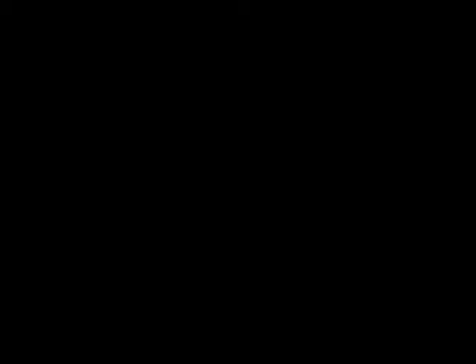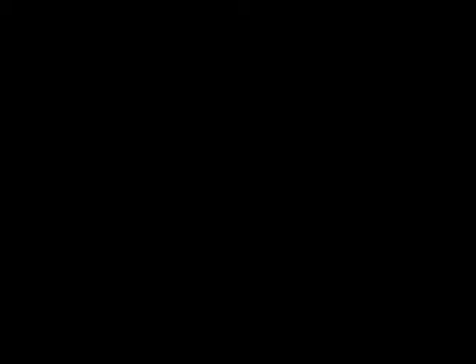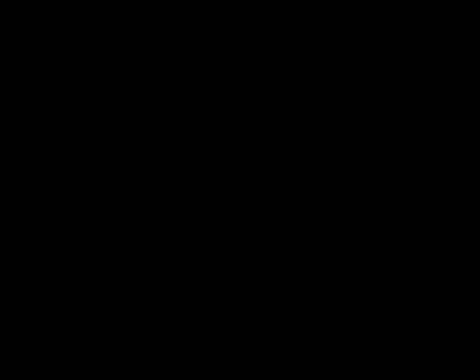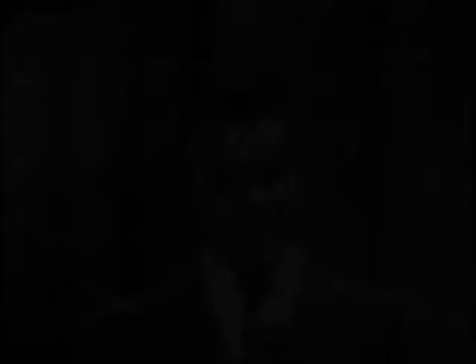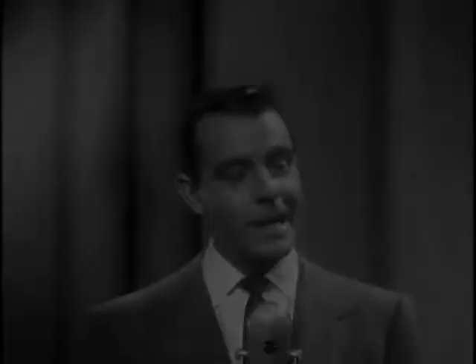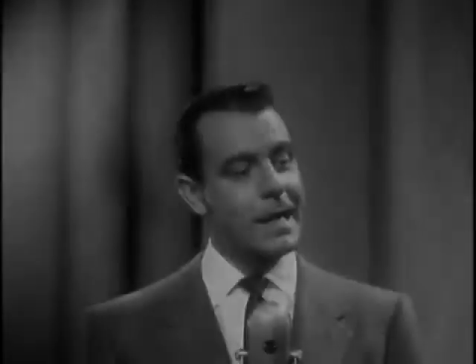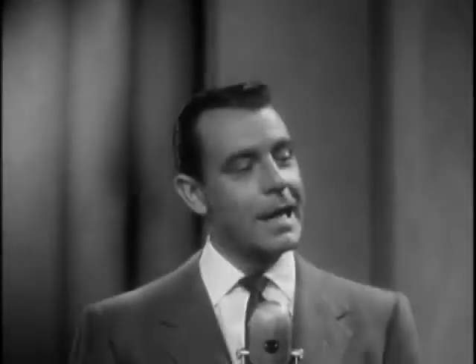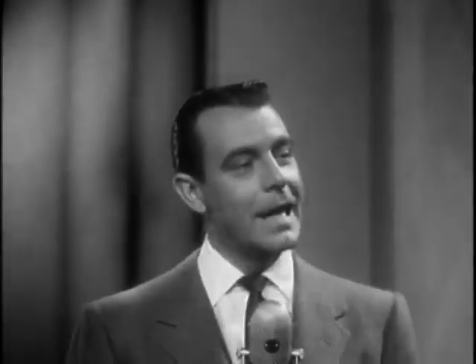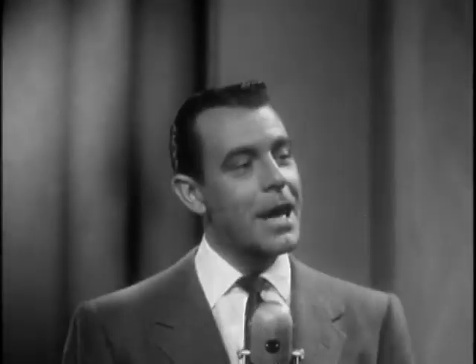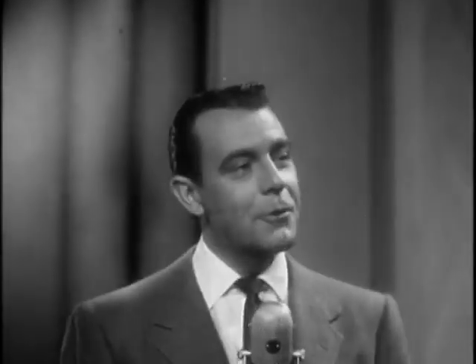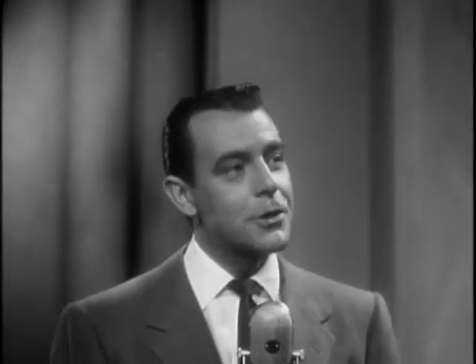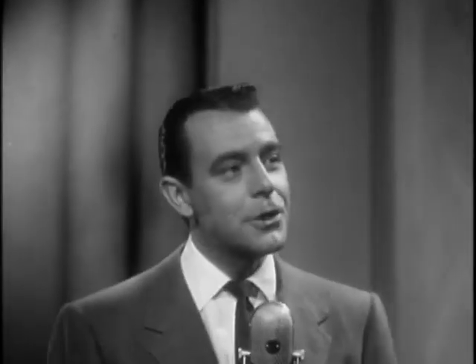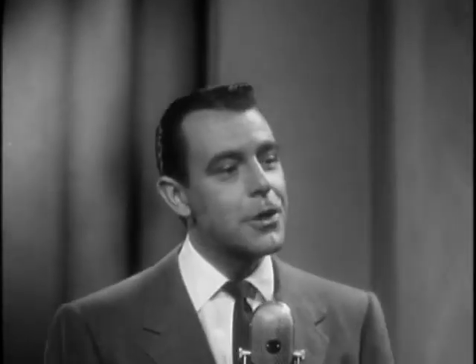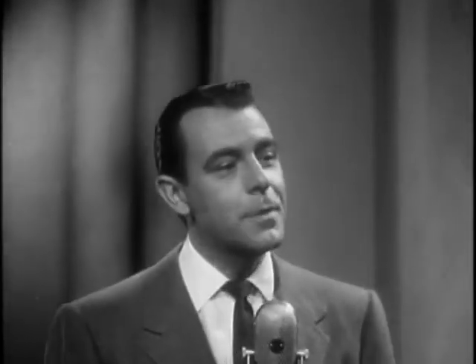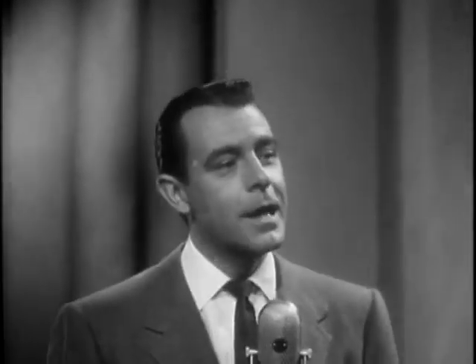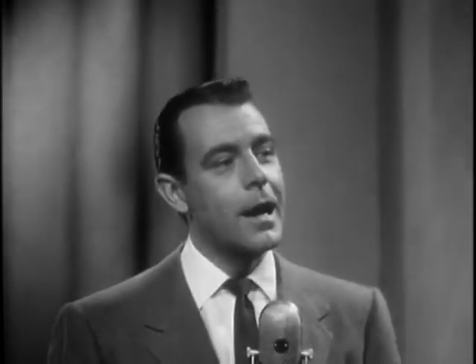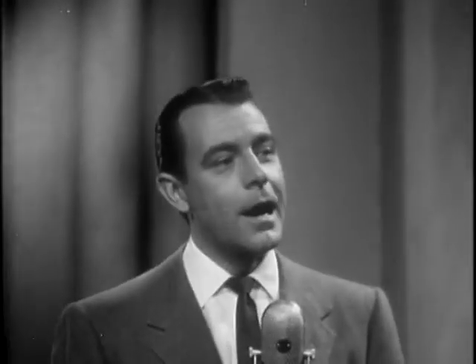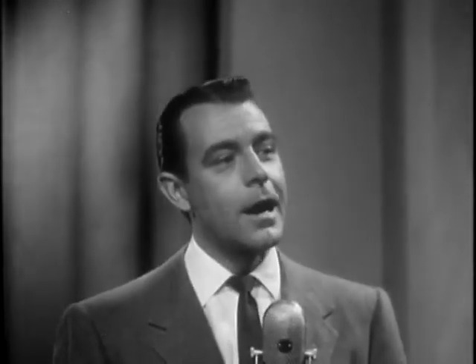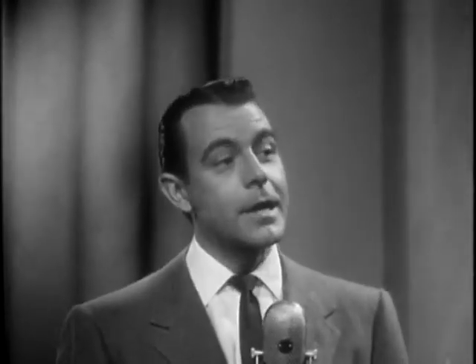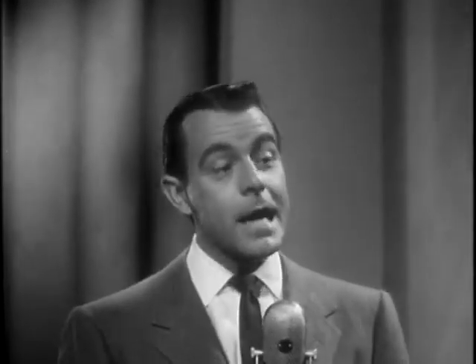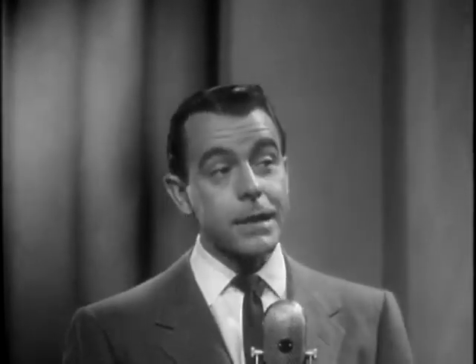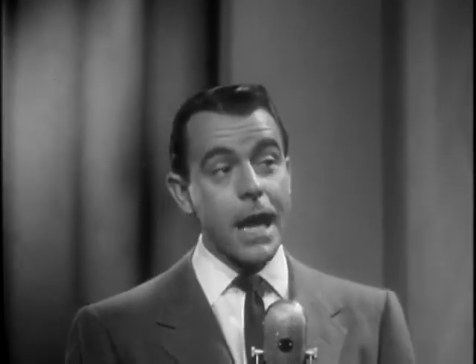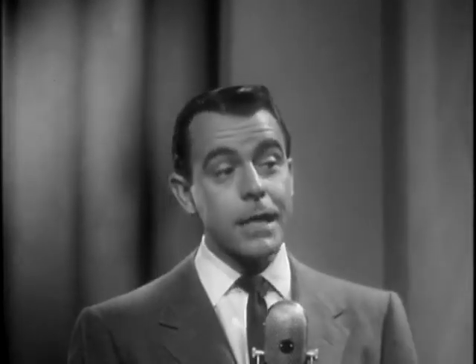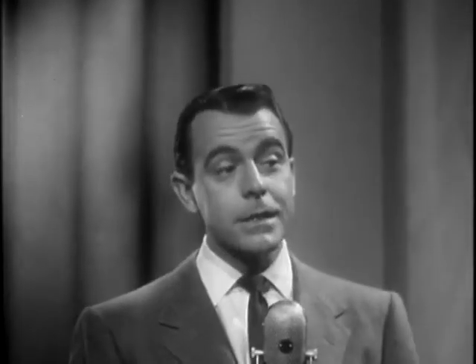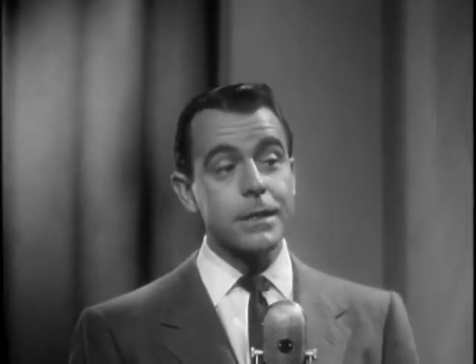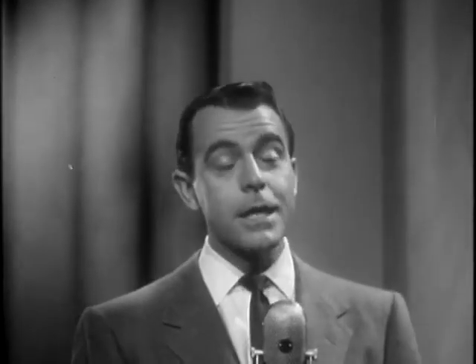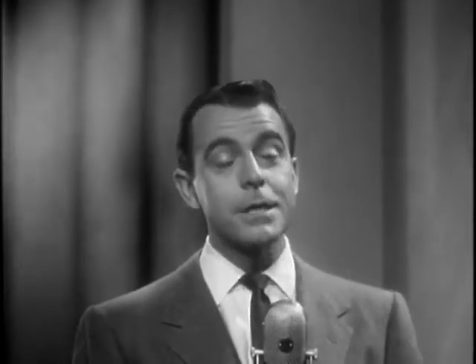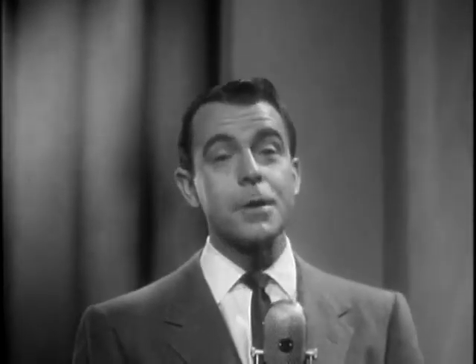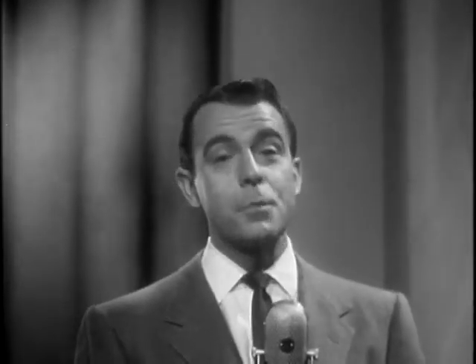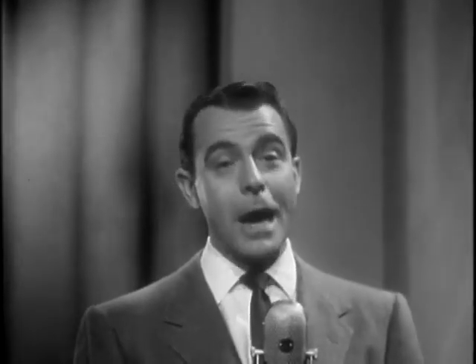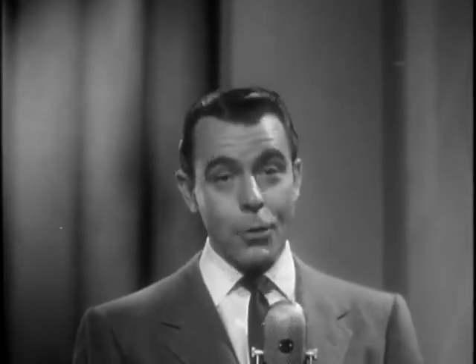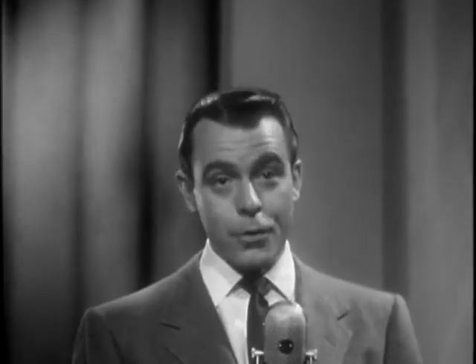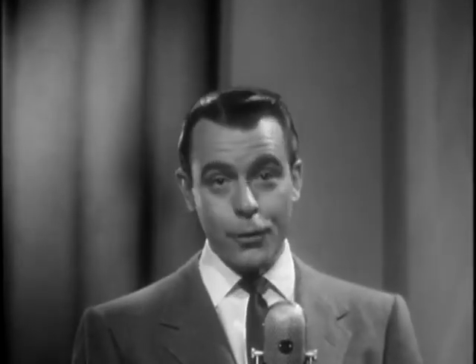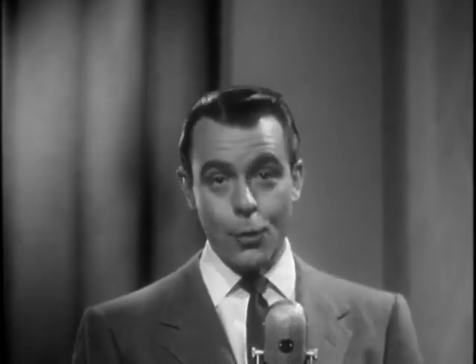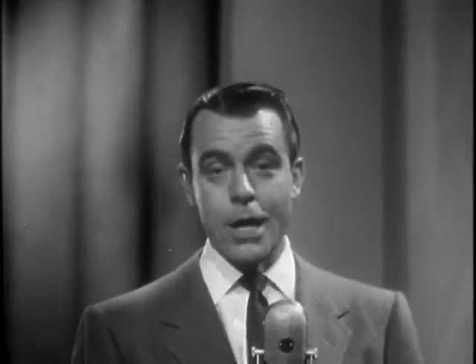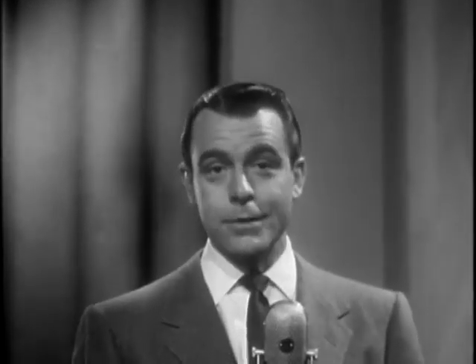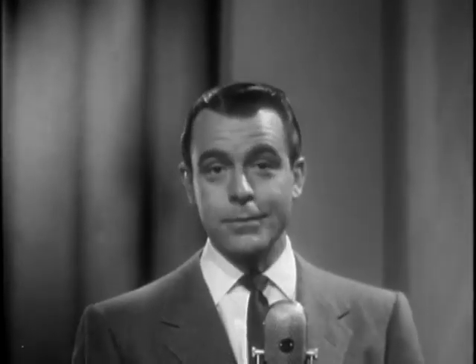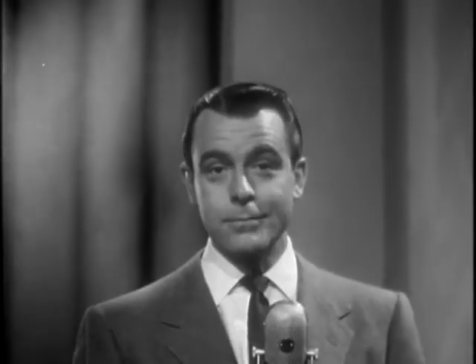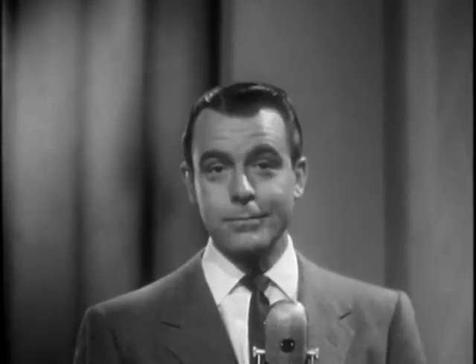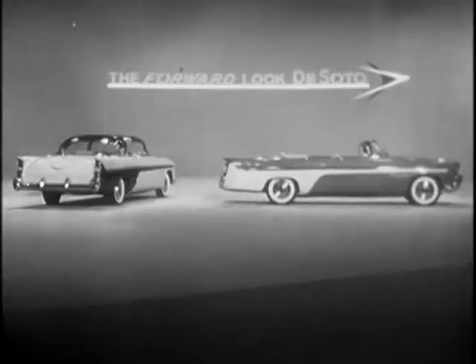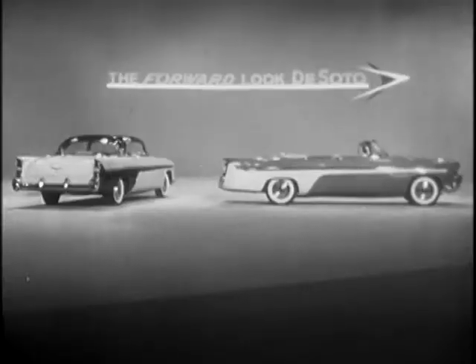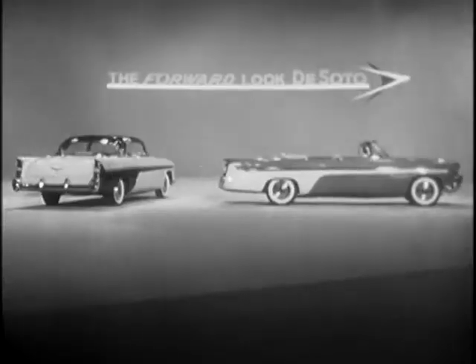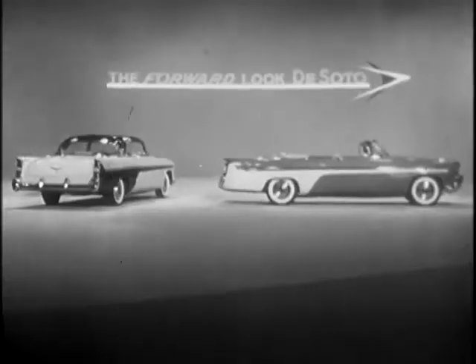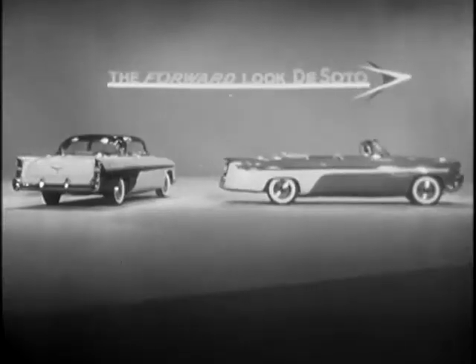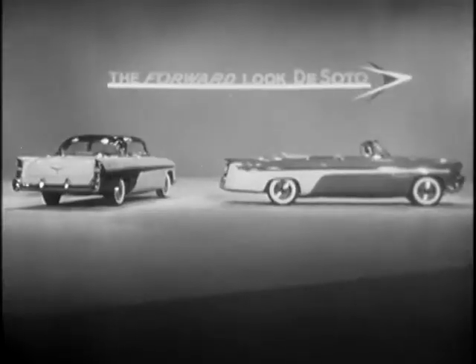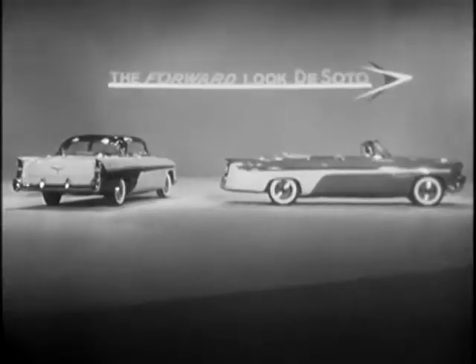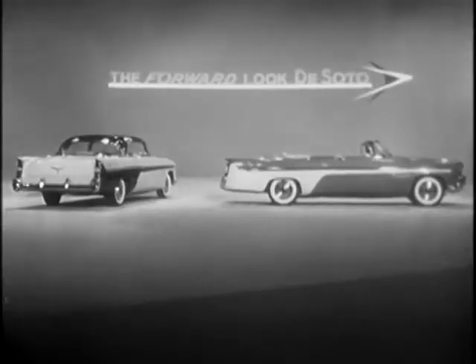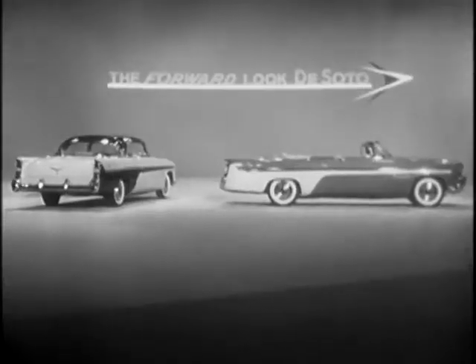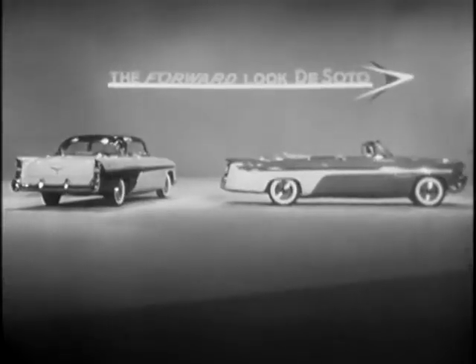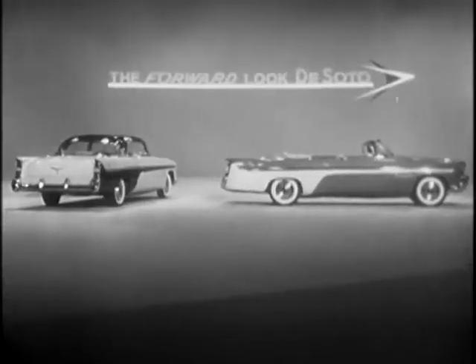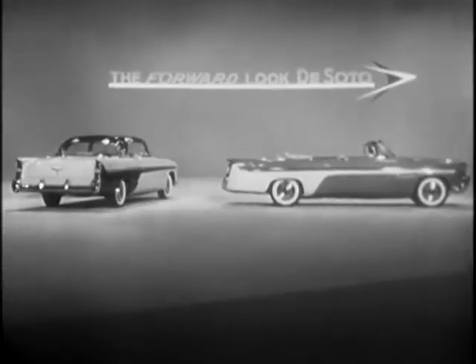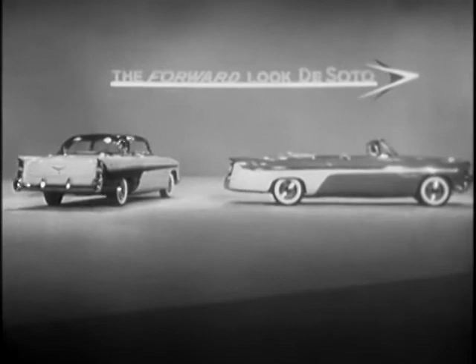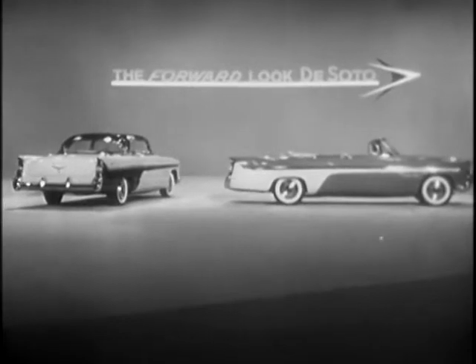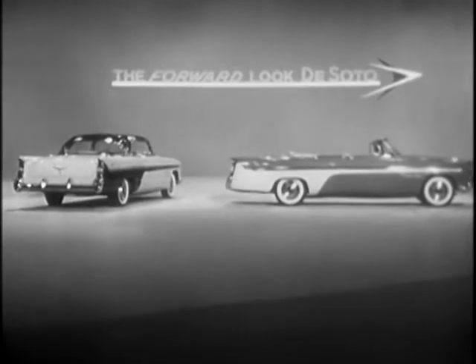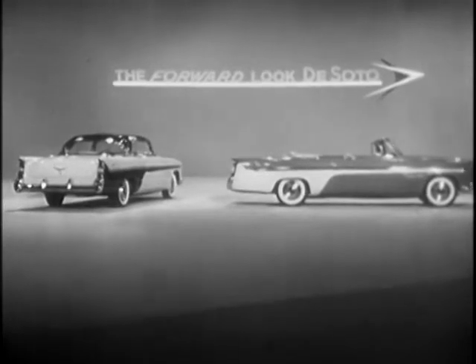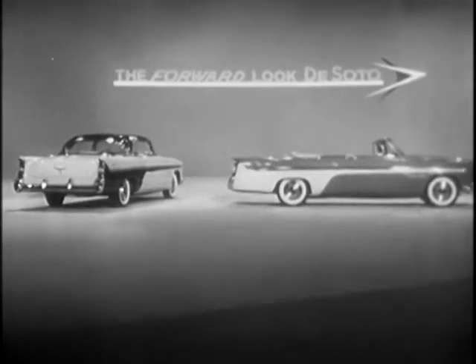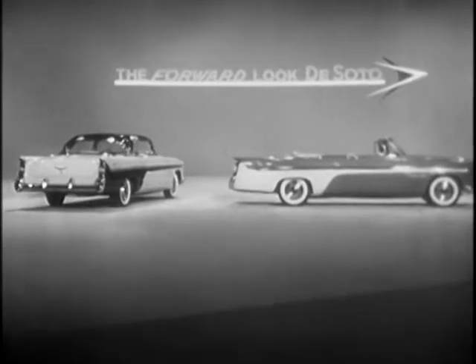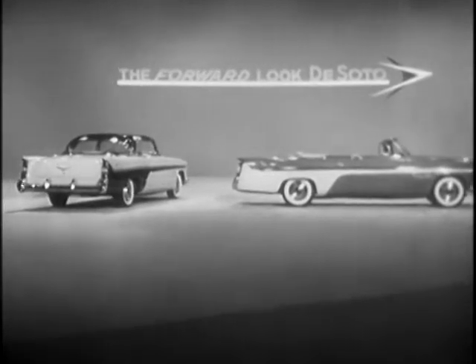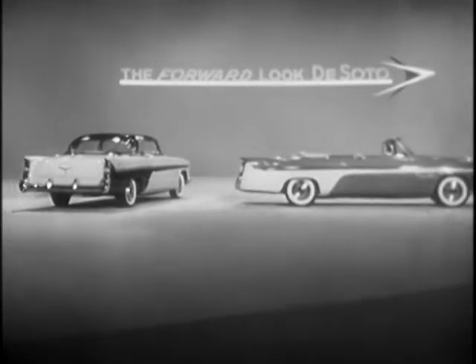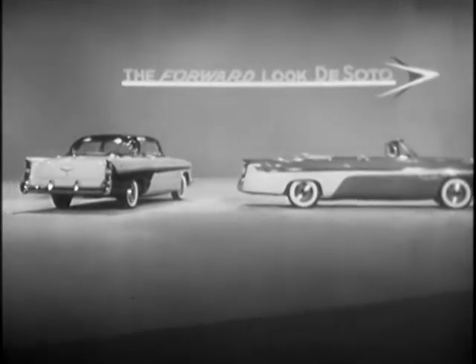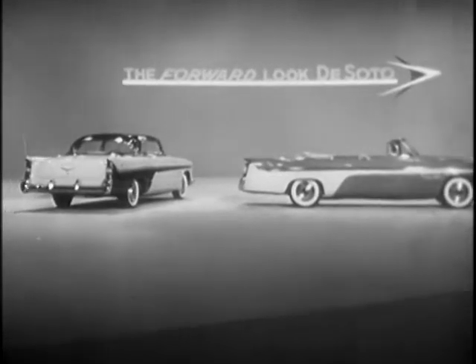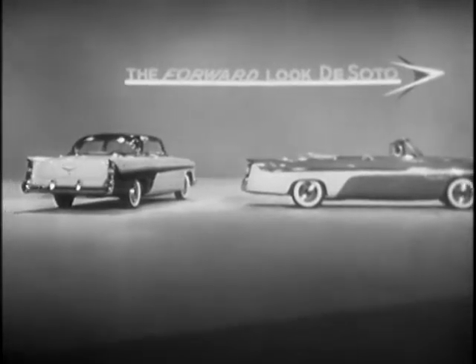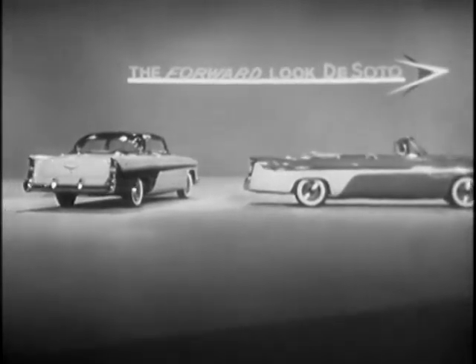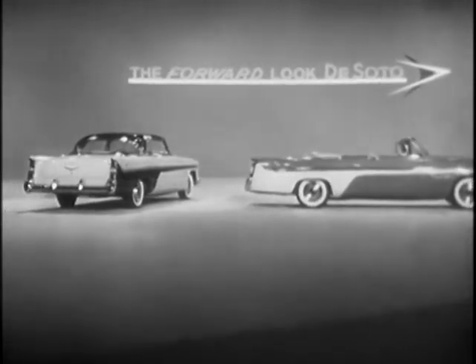And now, Groucho, our next guest is a powerful one. The new 1956 DeSoto.